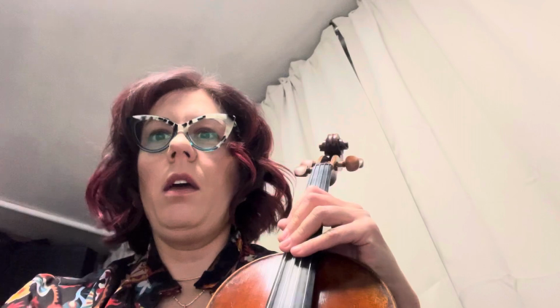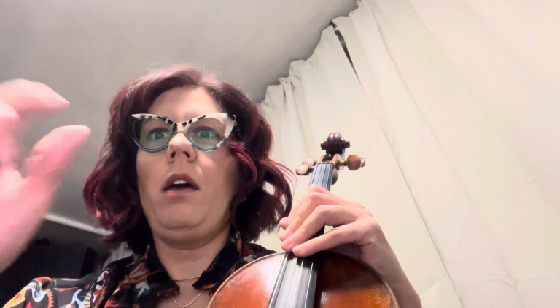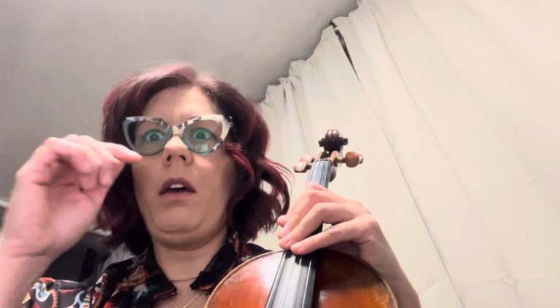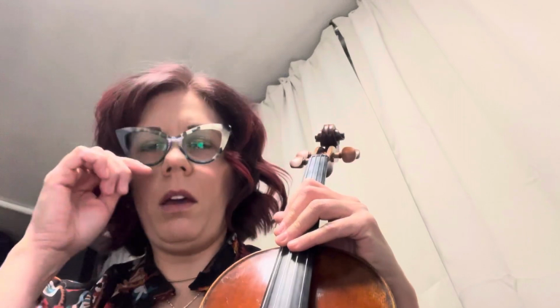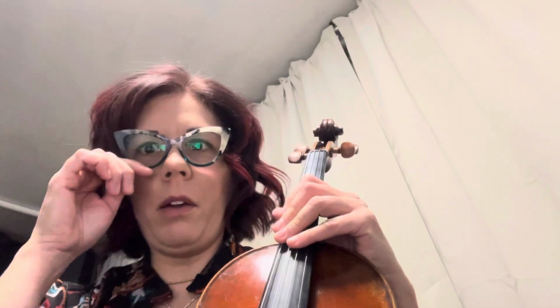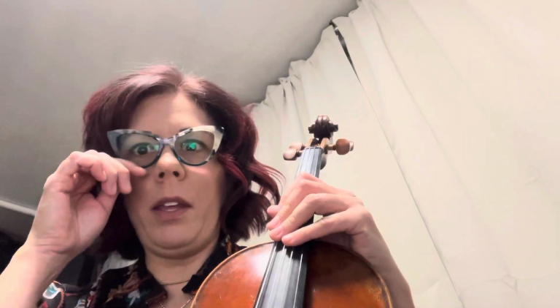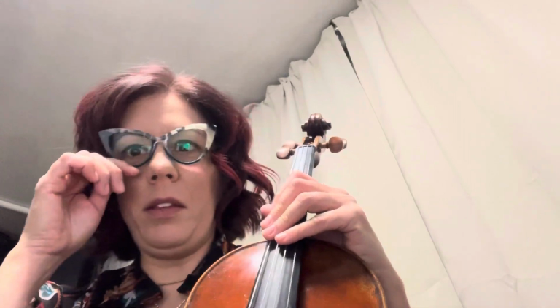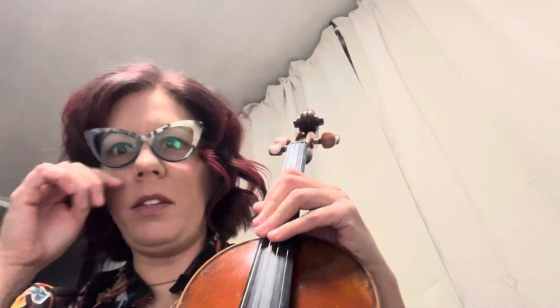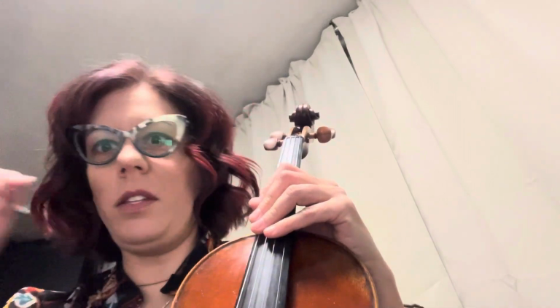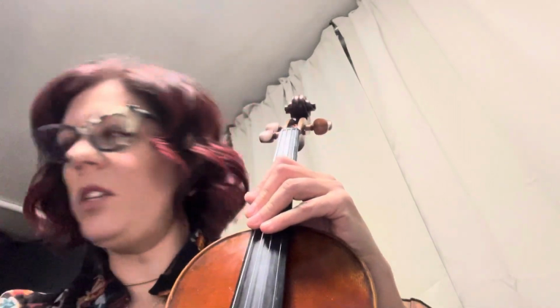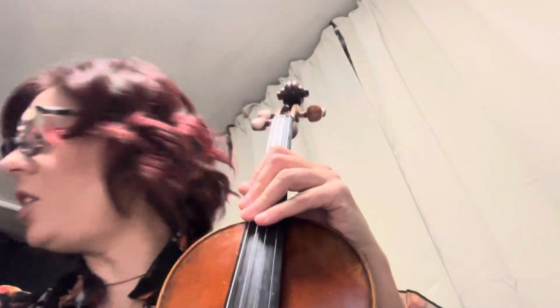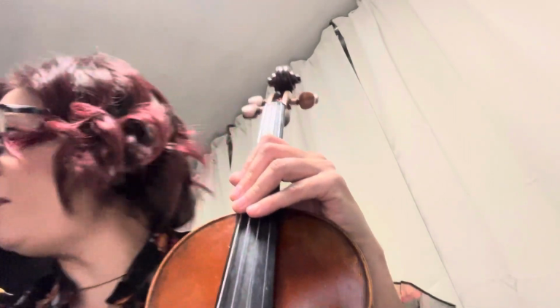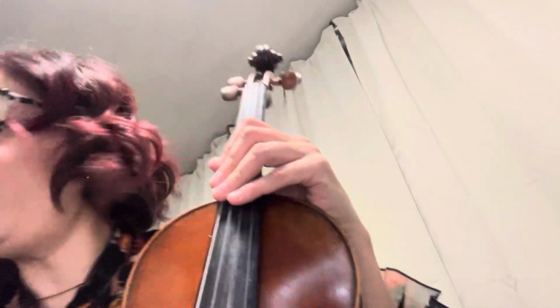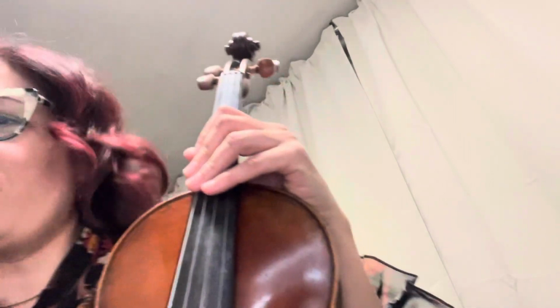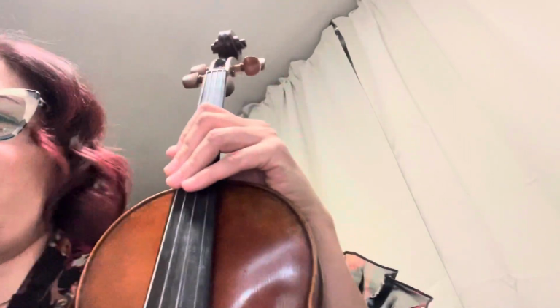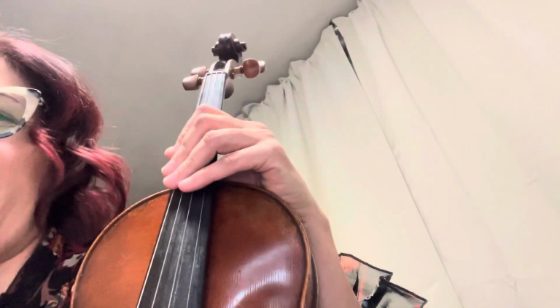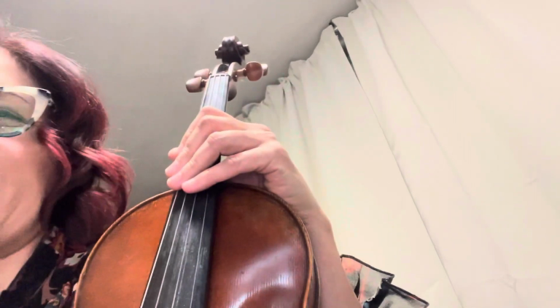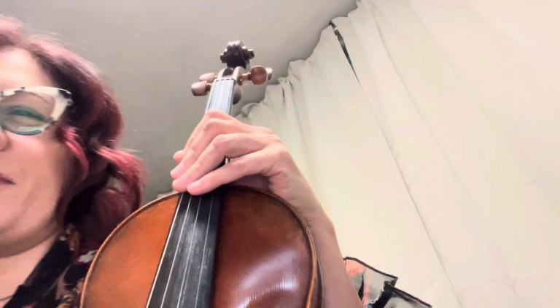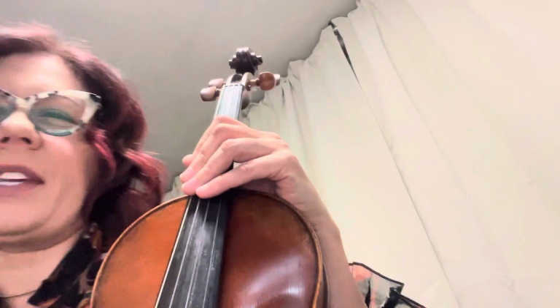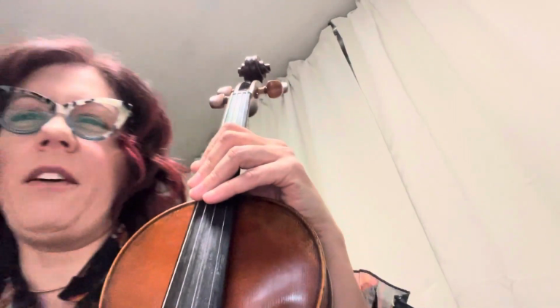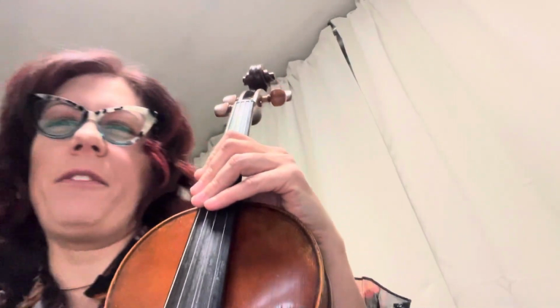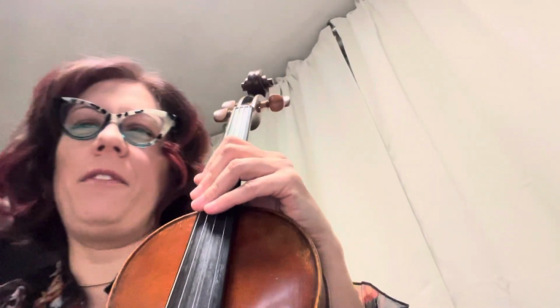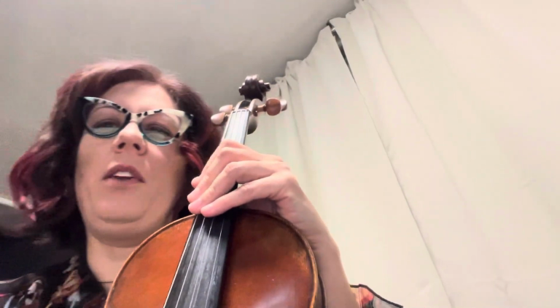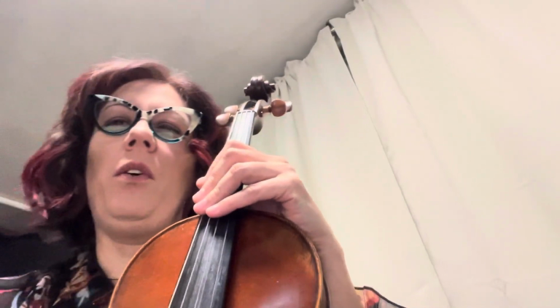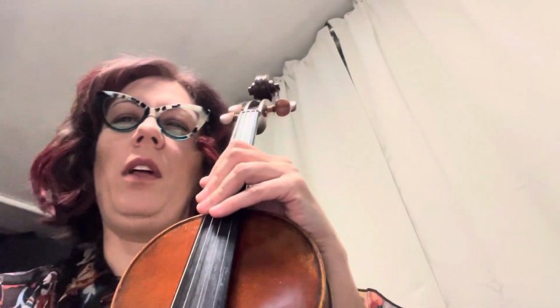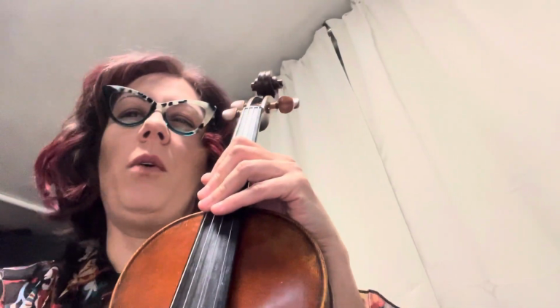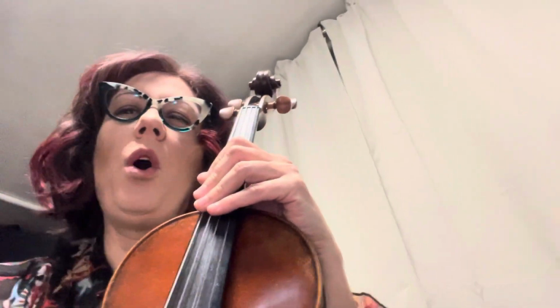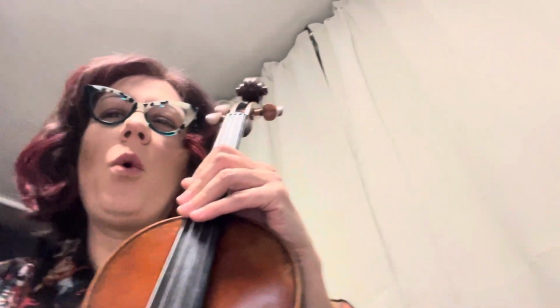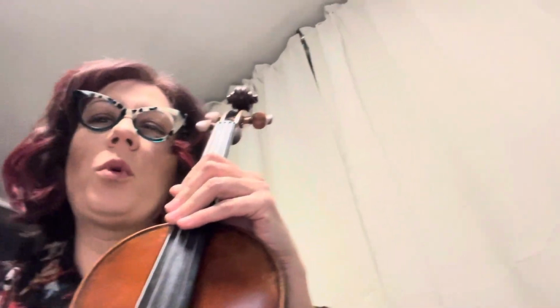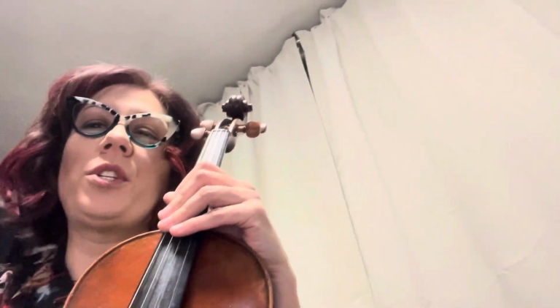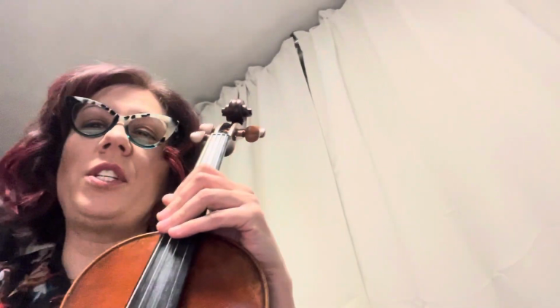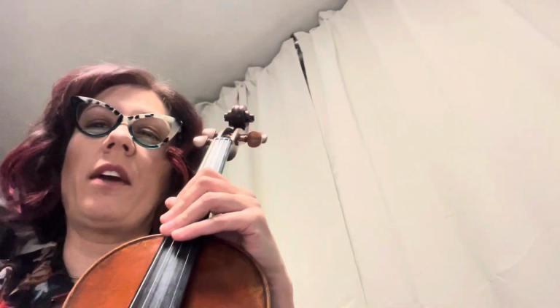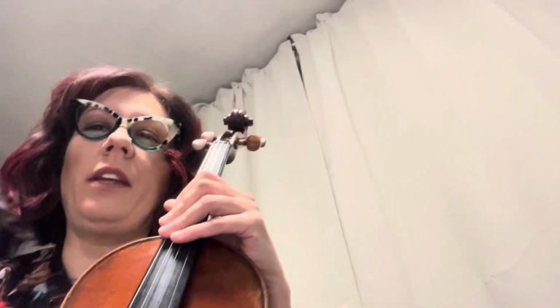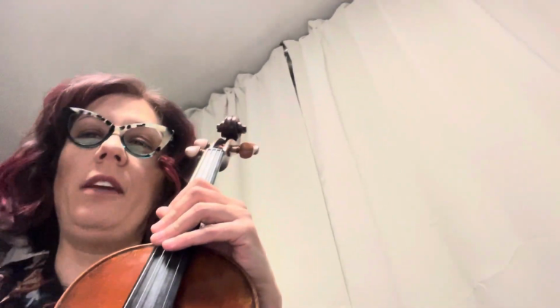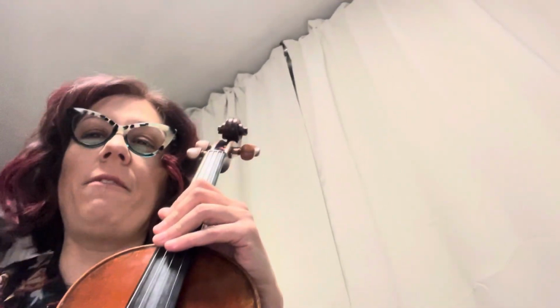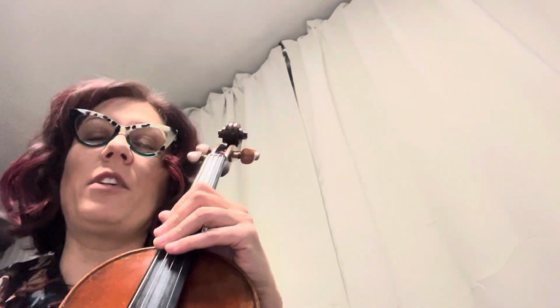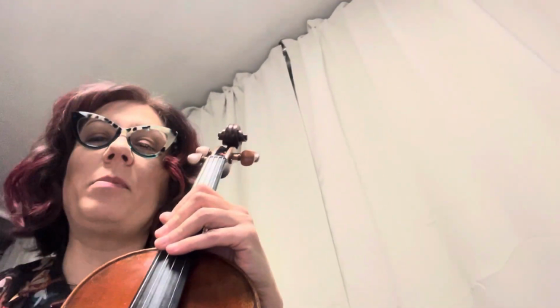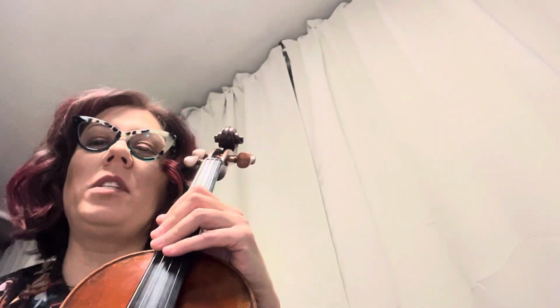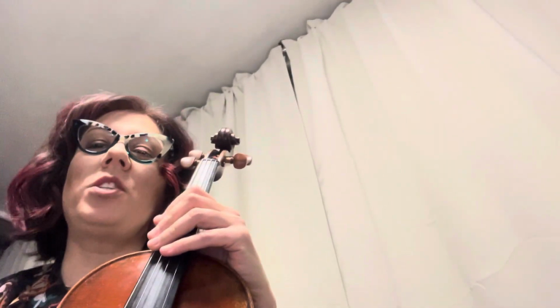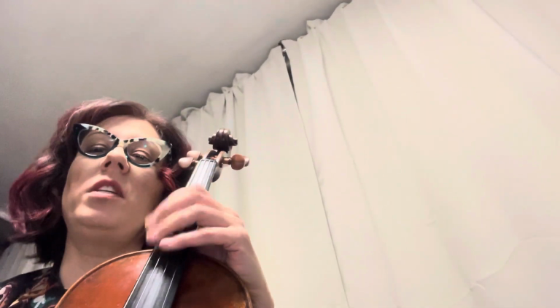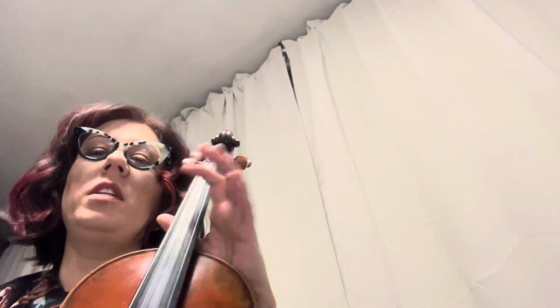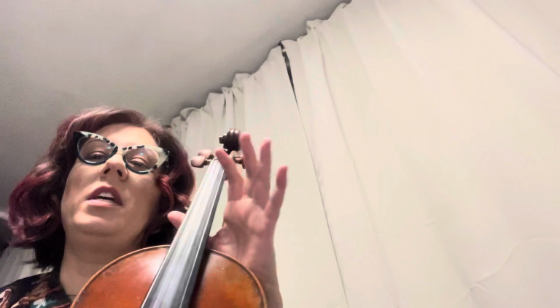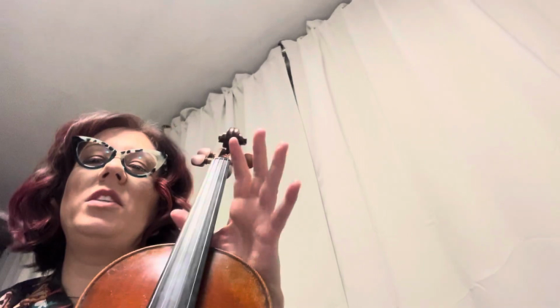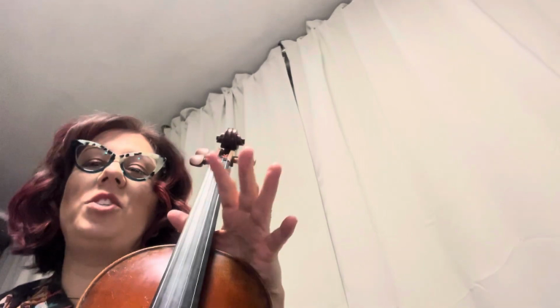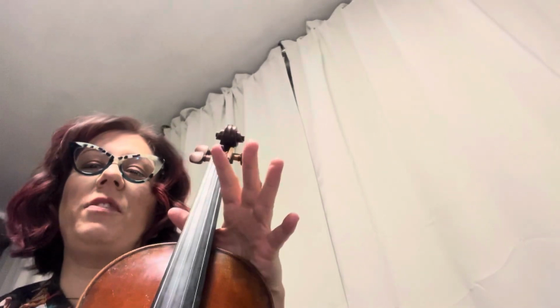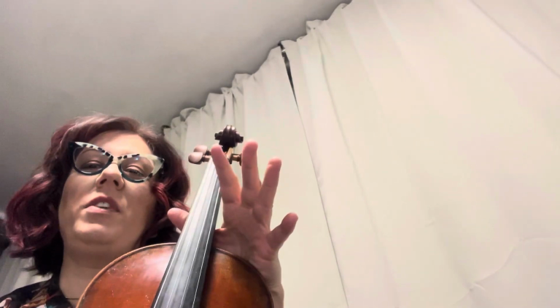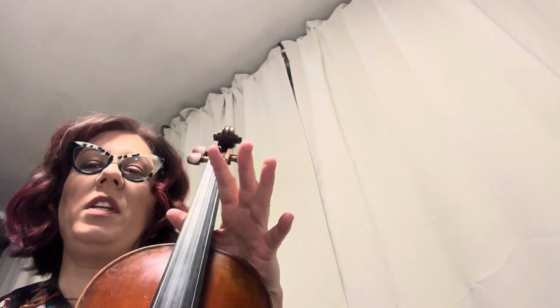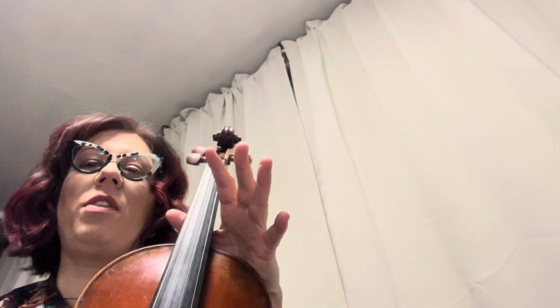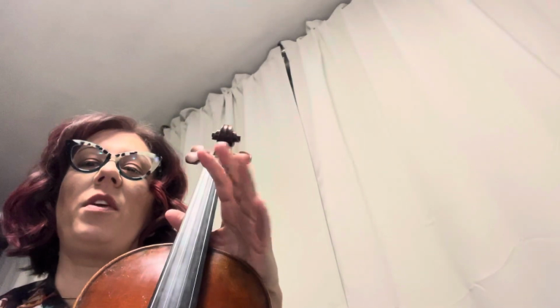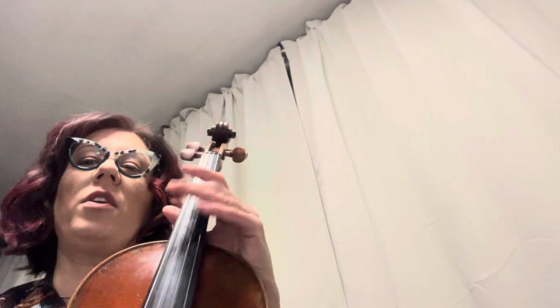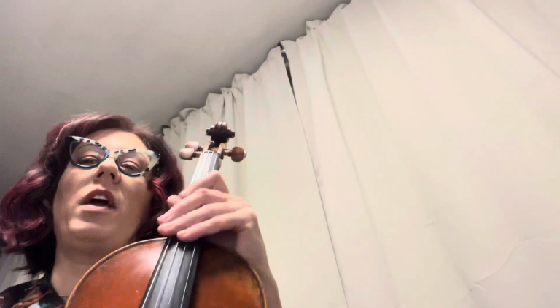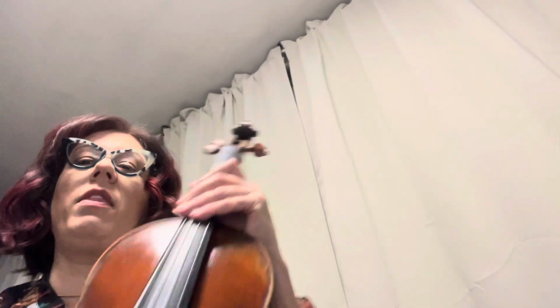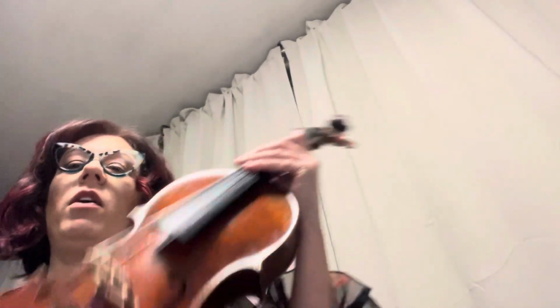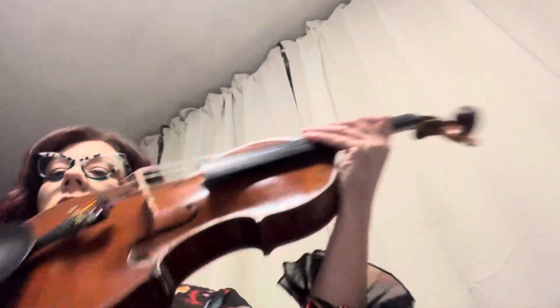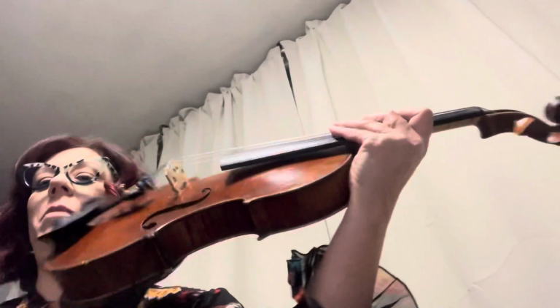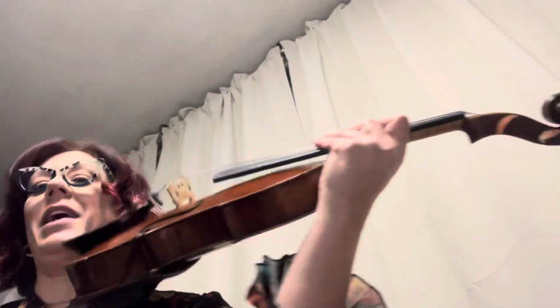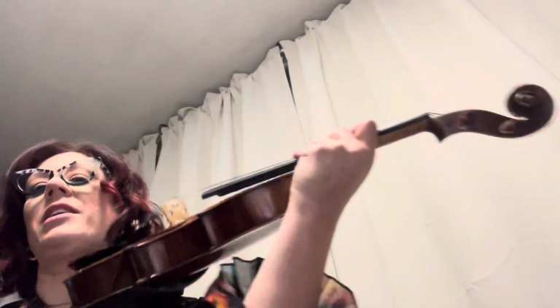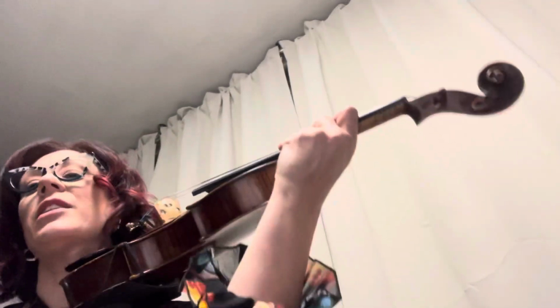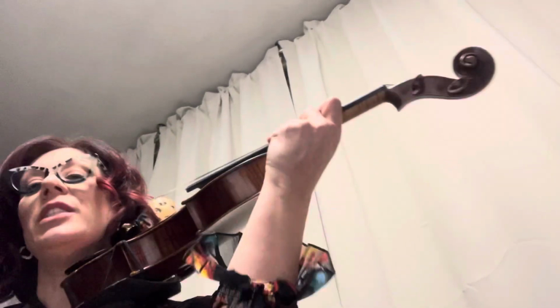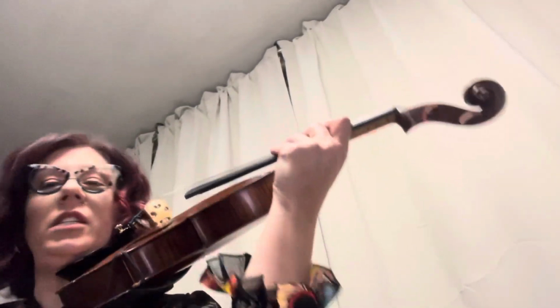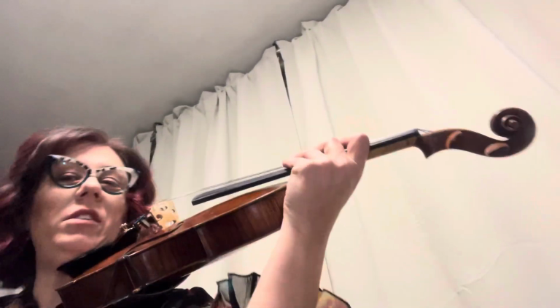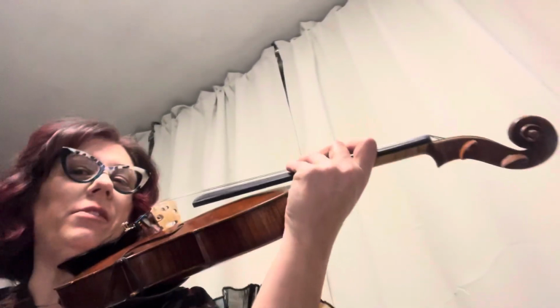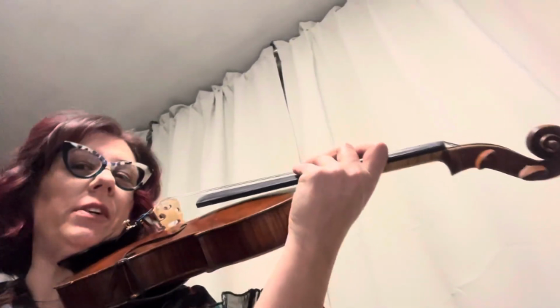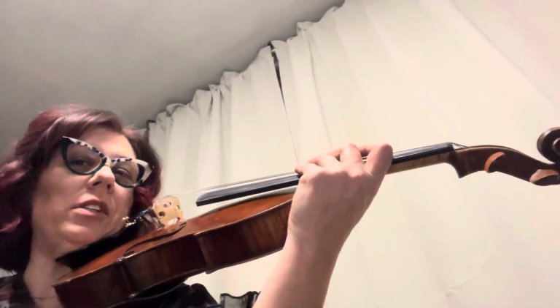This is the G major two-octave scale for viola. We're starting in first position, shifting to third, and then going back to first.